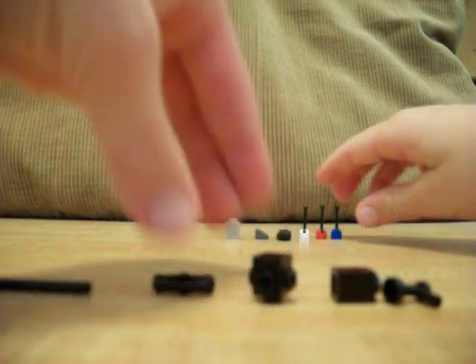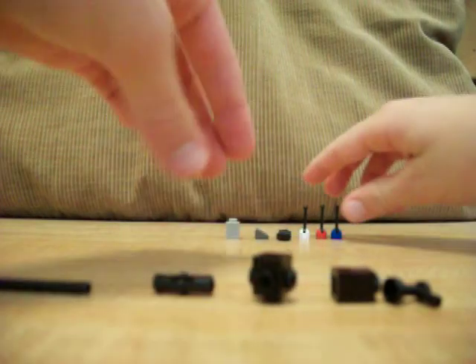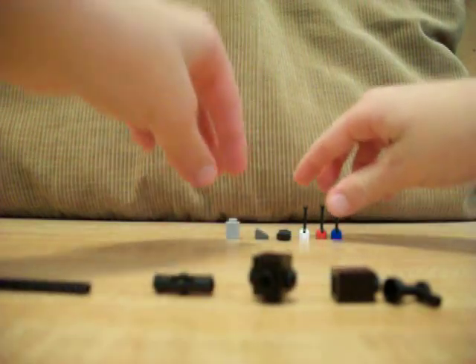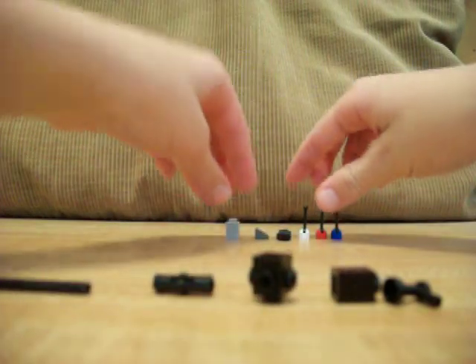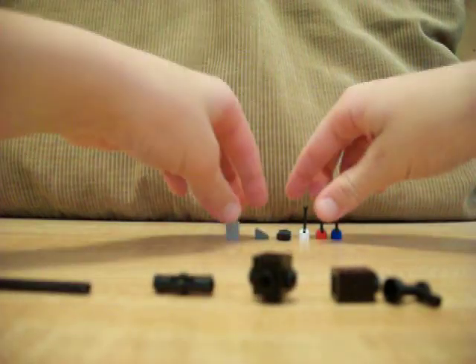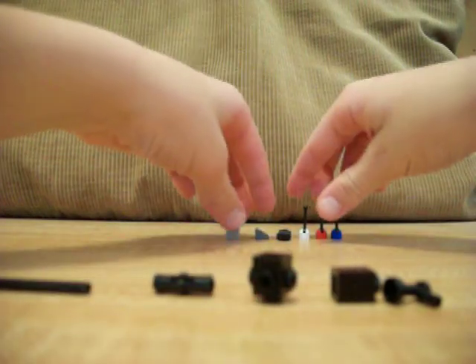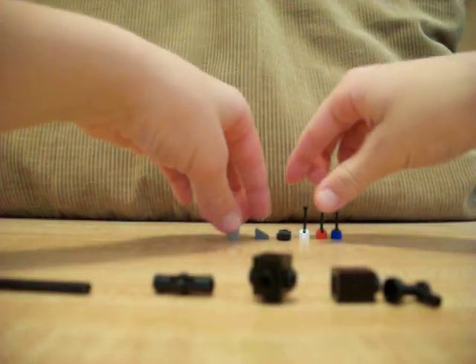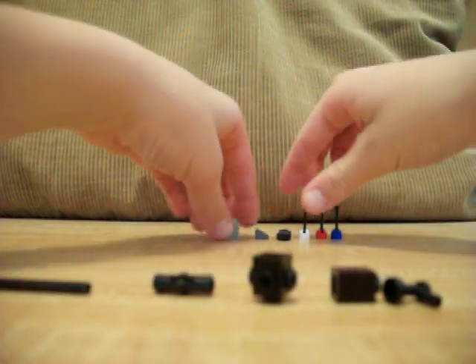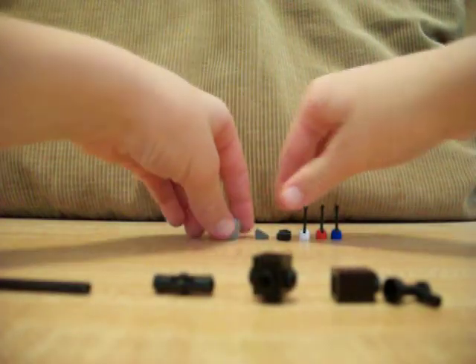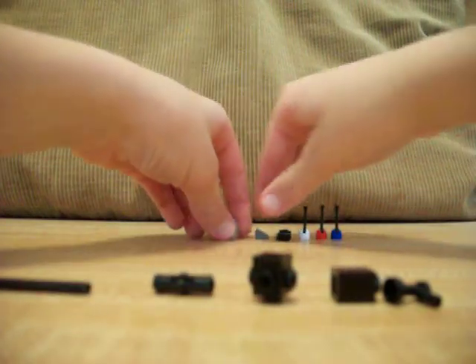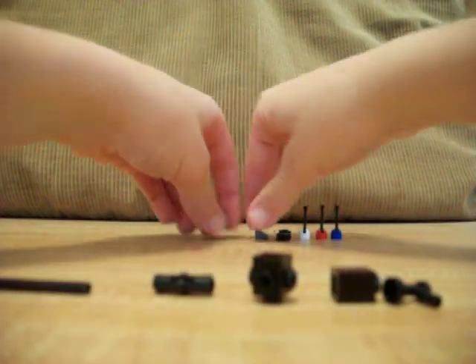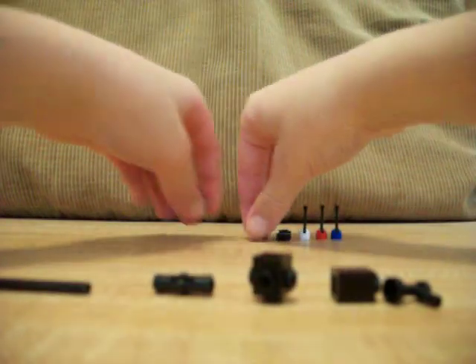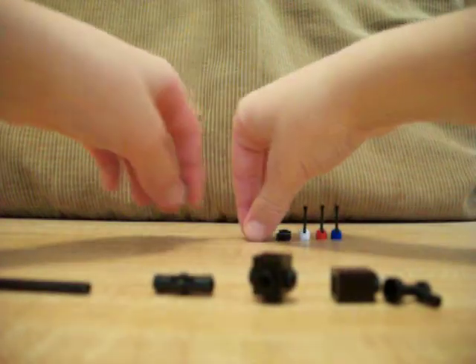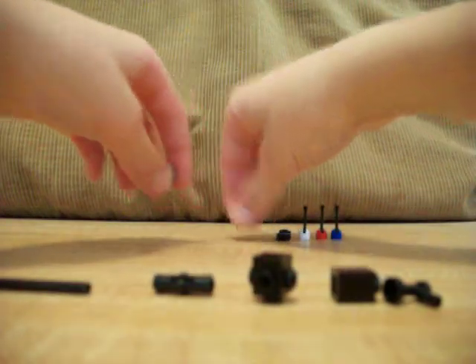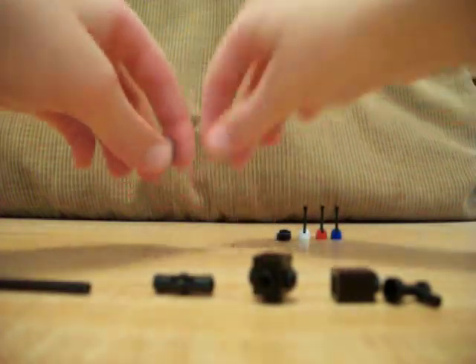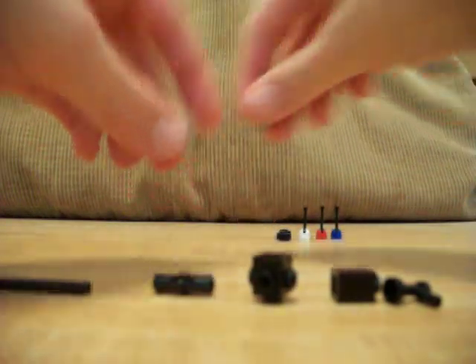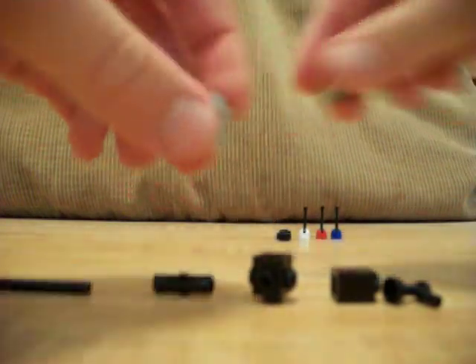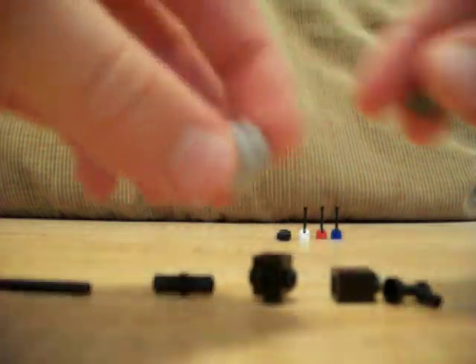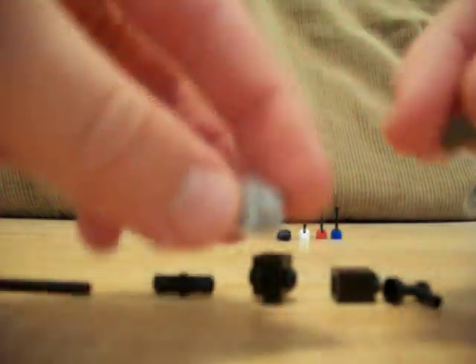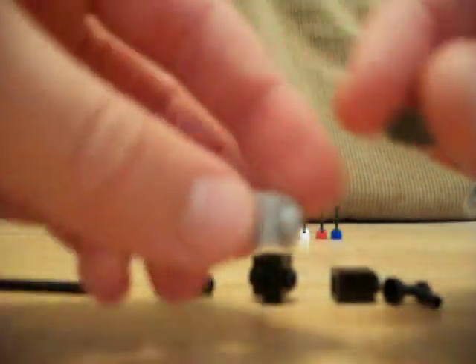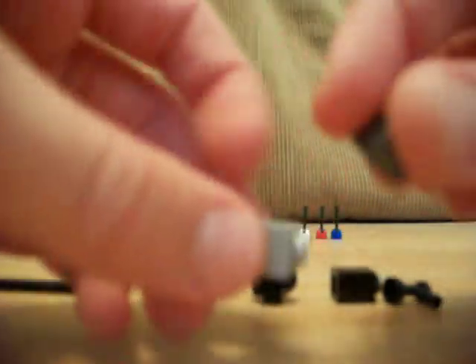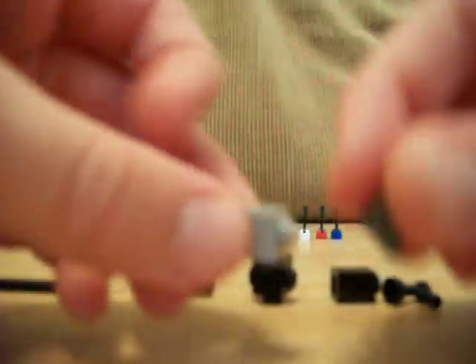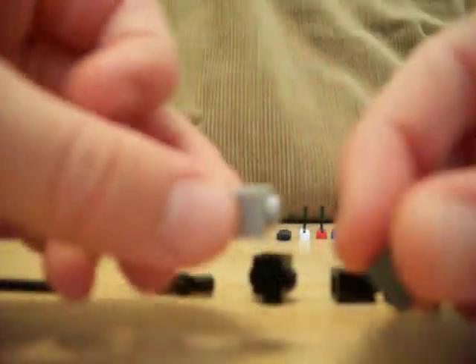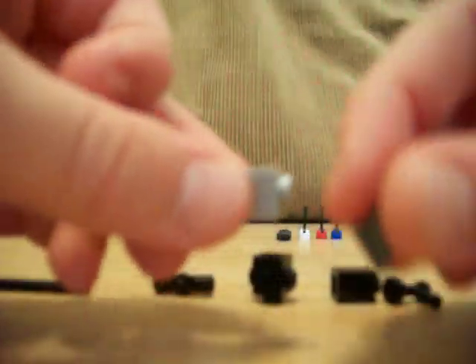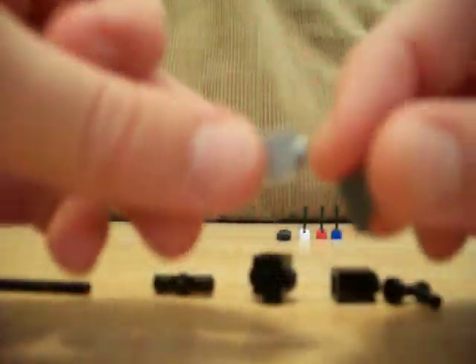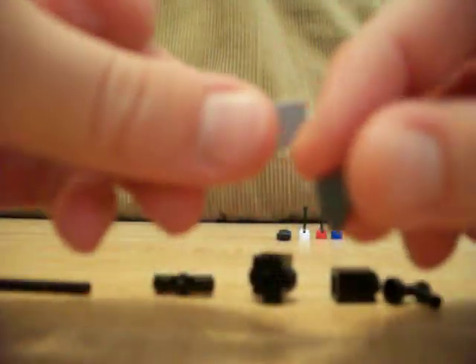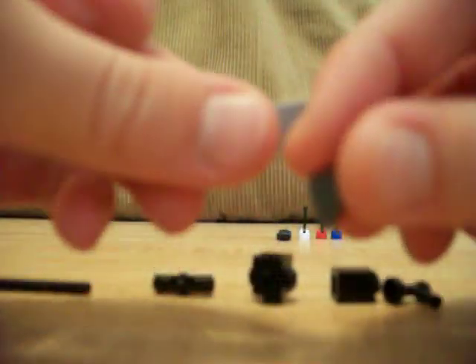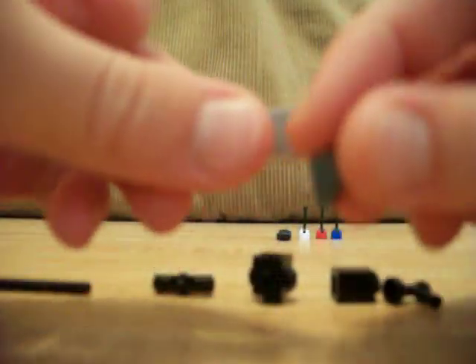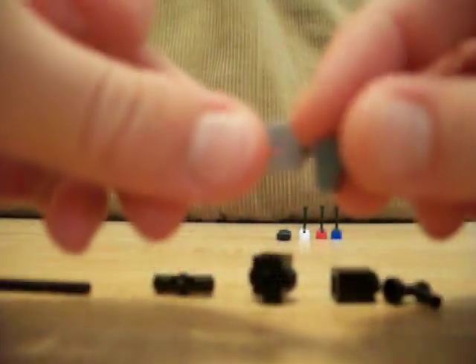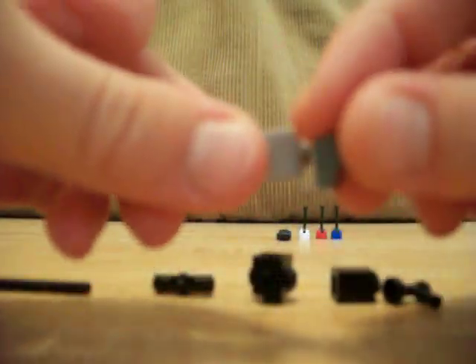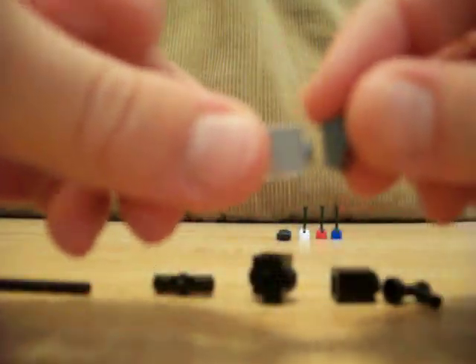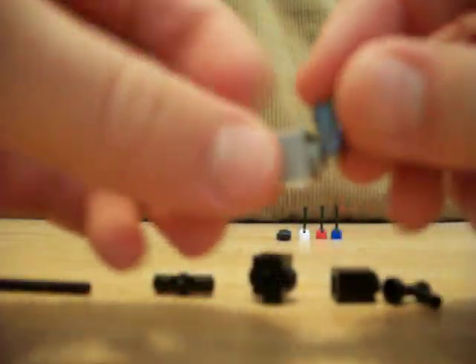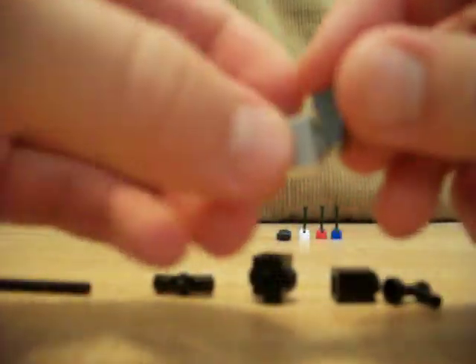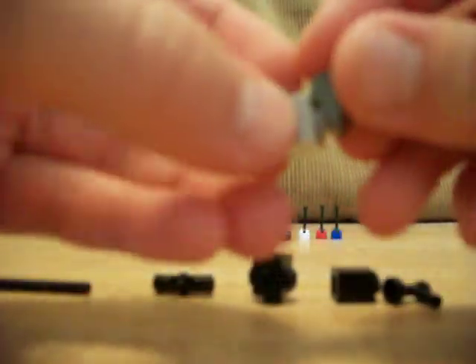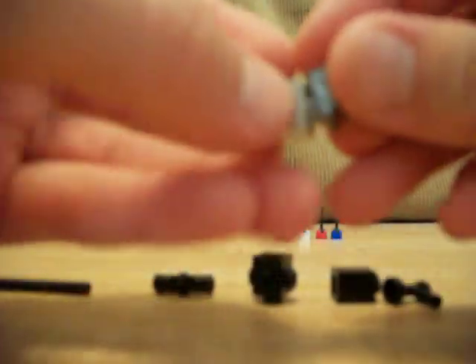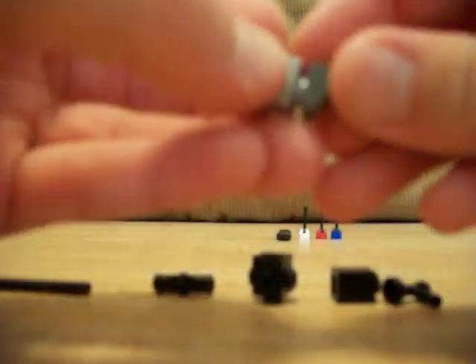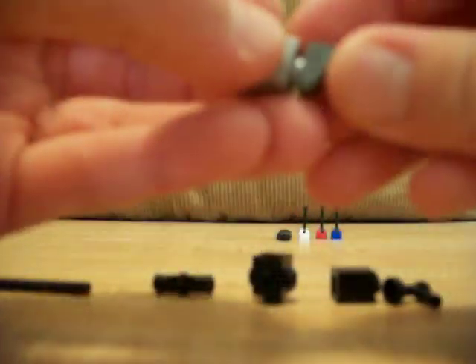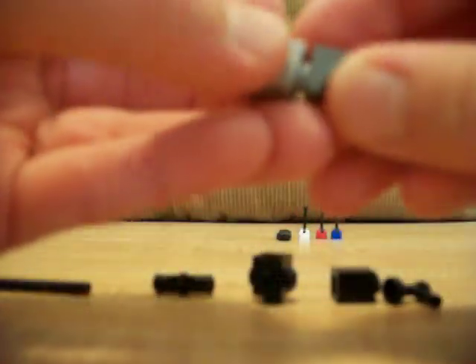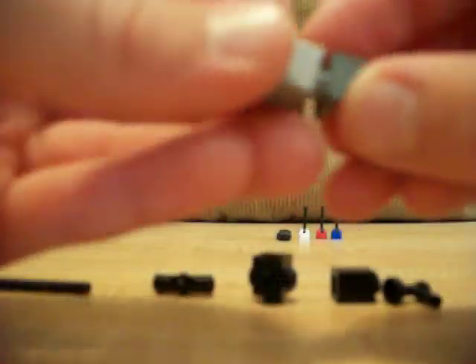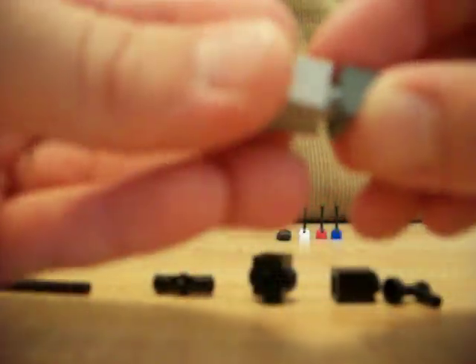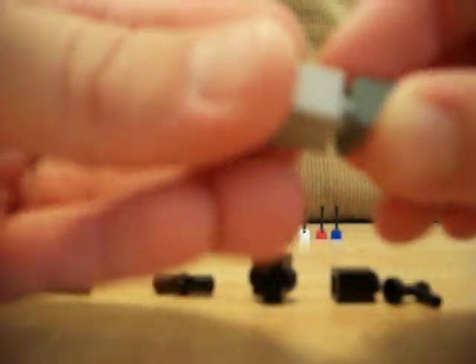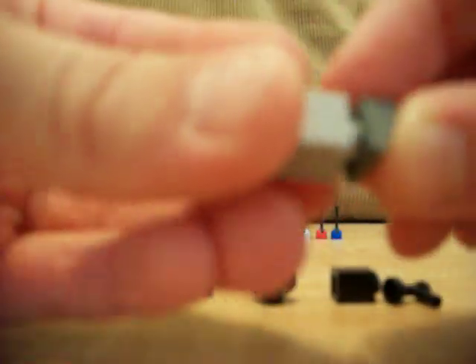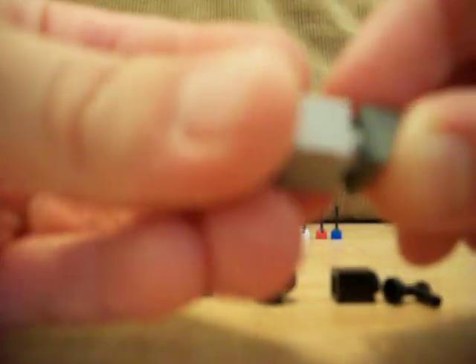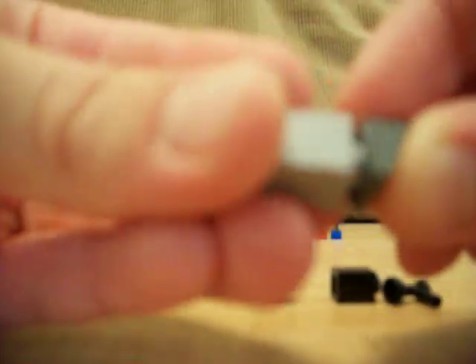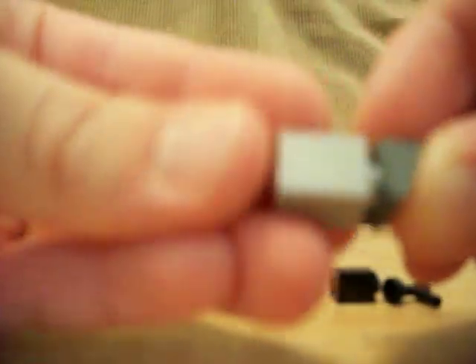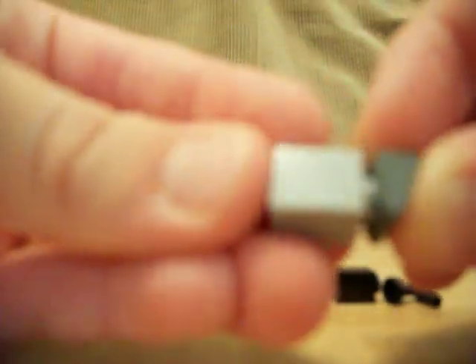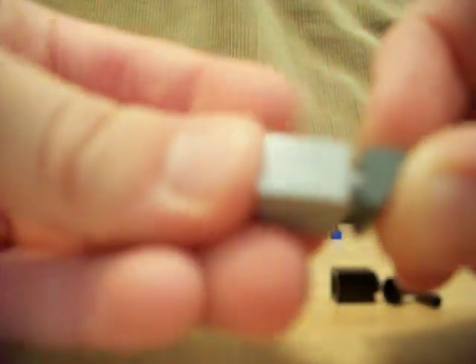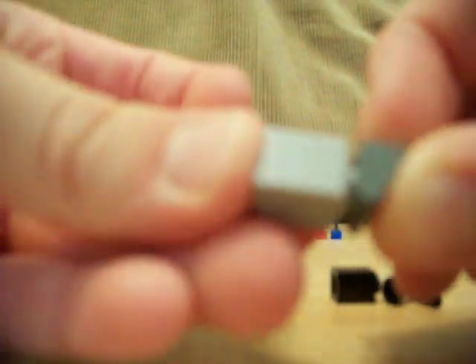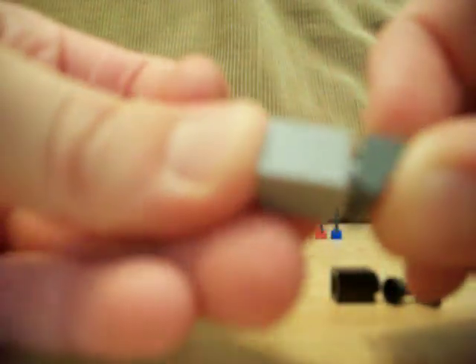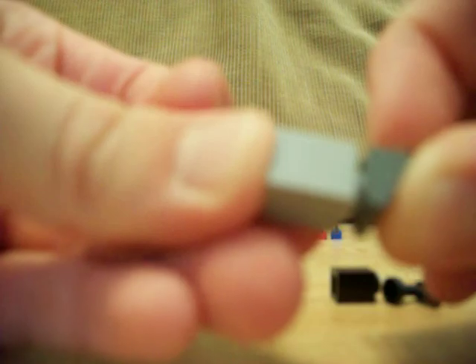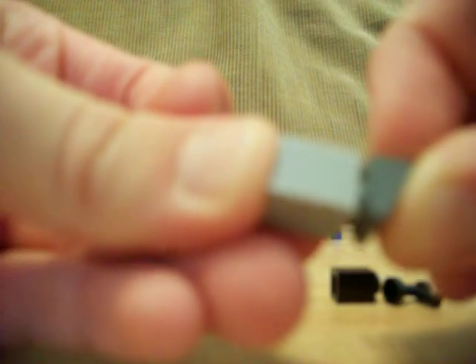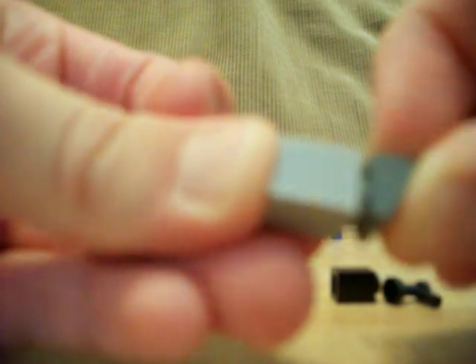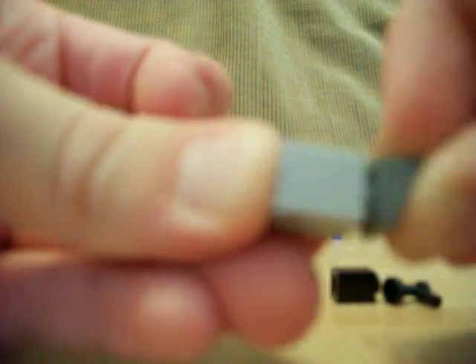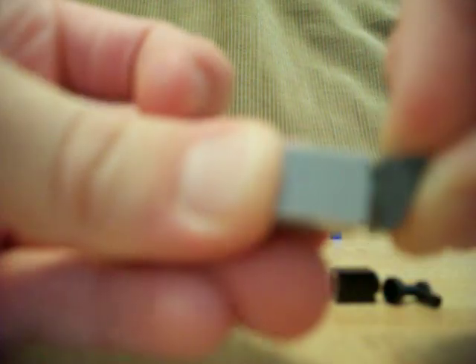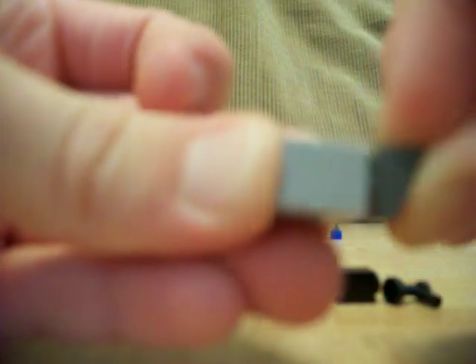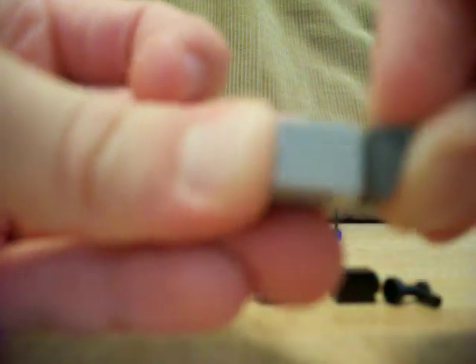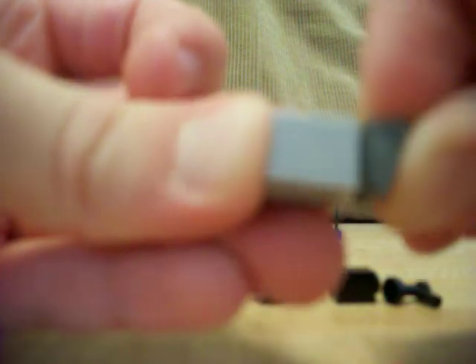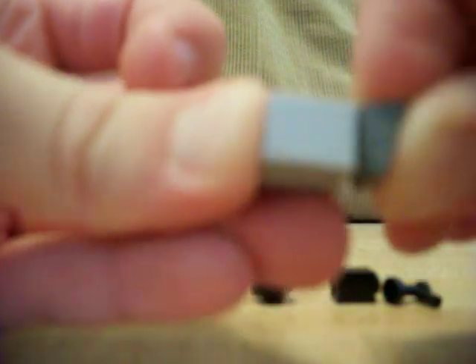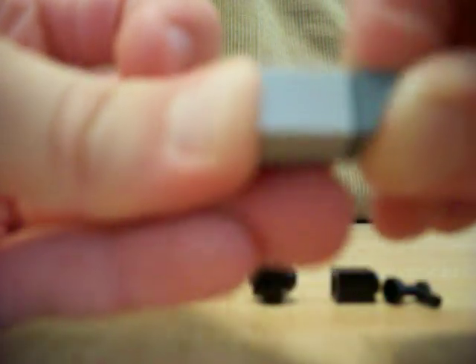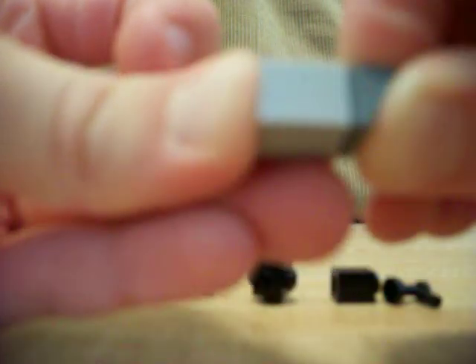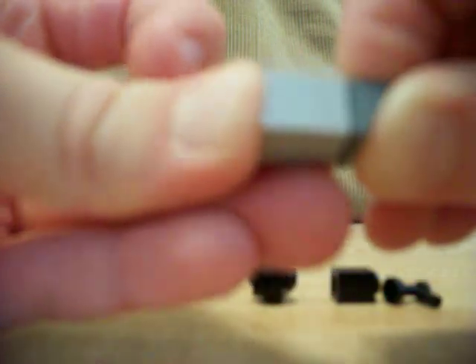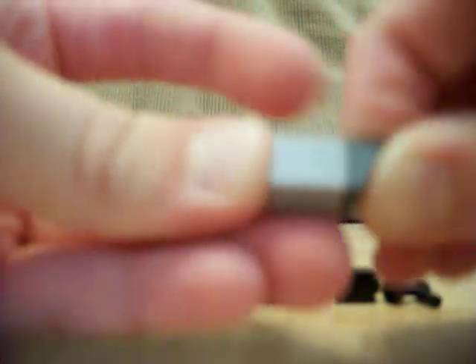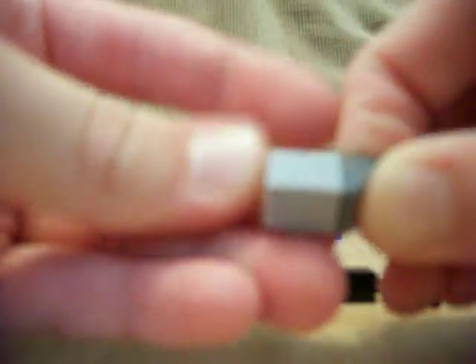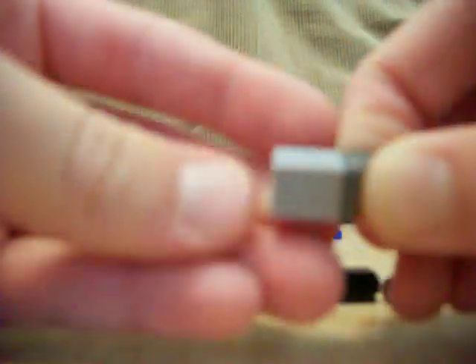And then this would be your ammo clip, so you put that together.